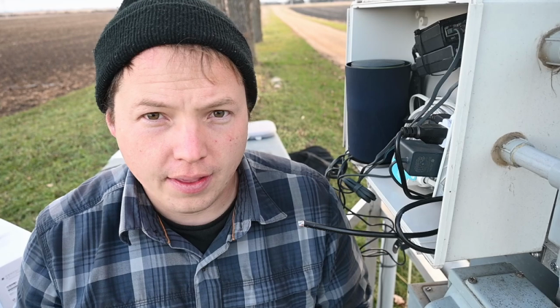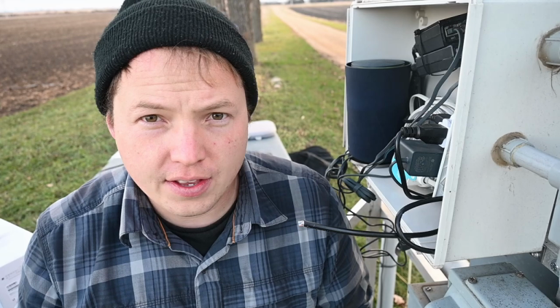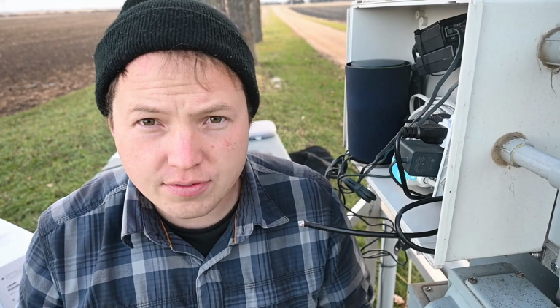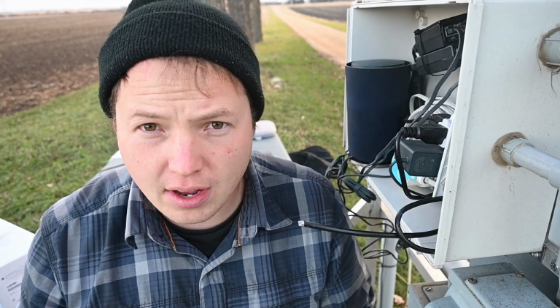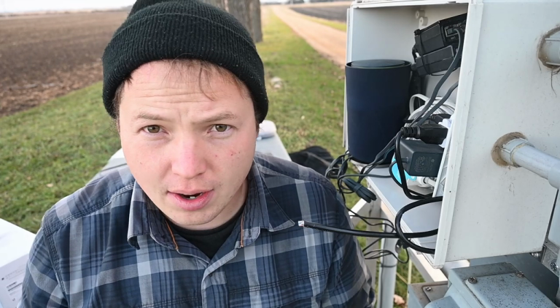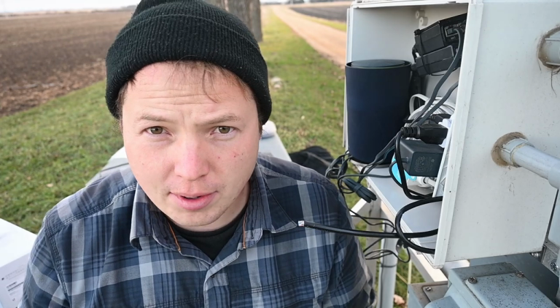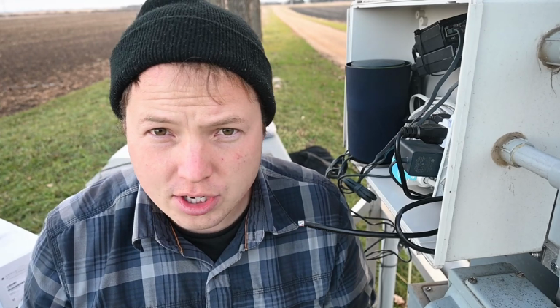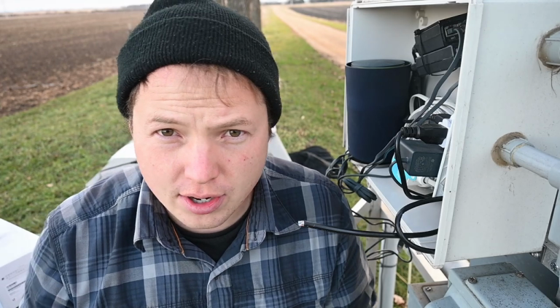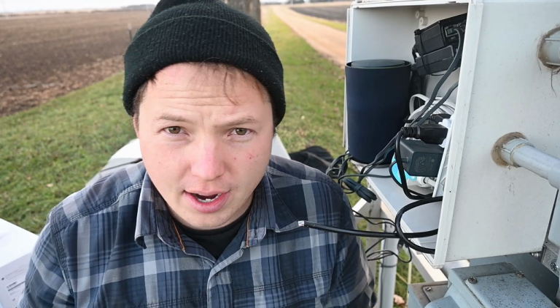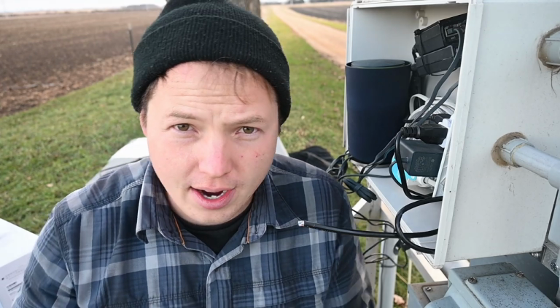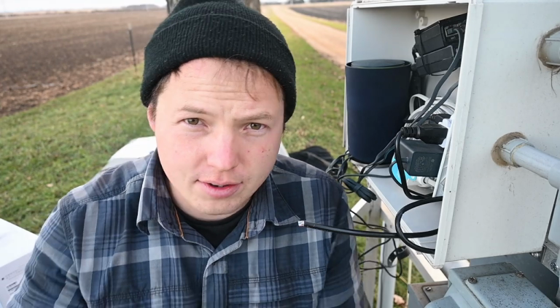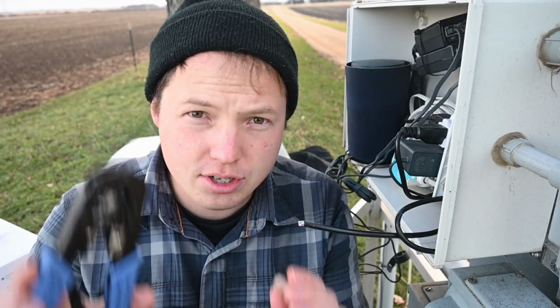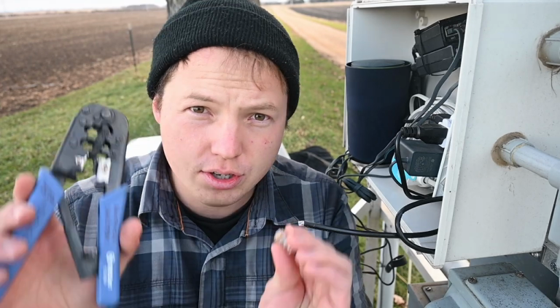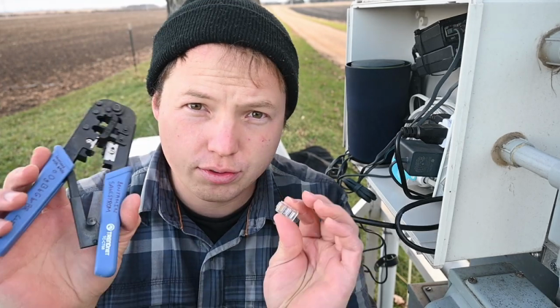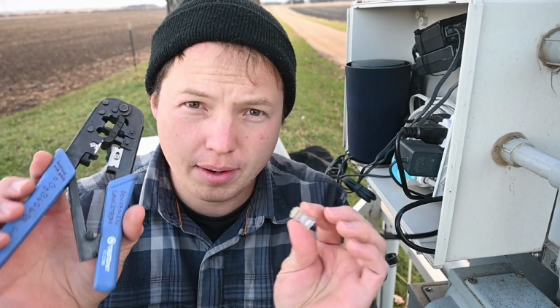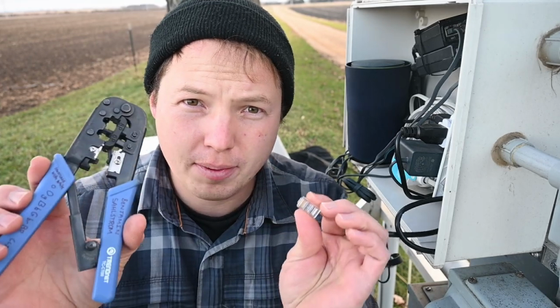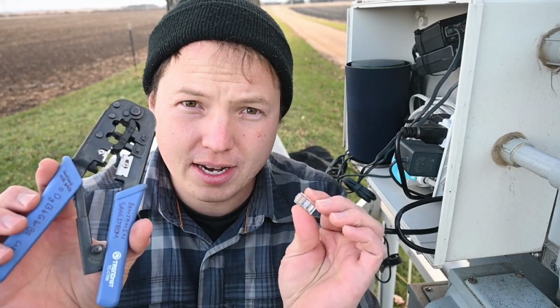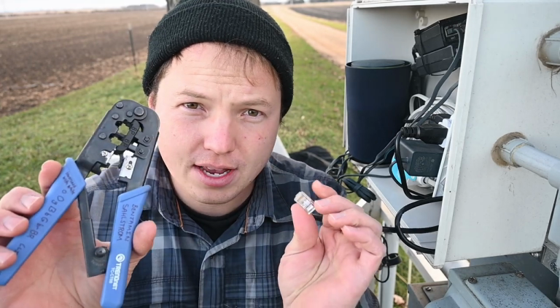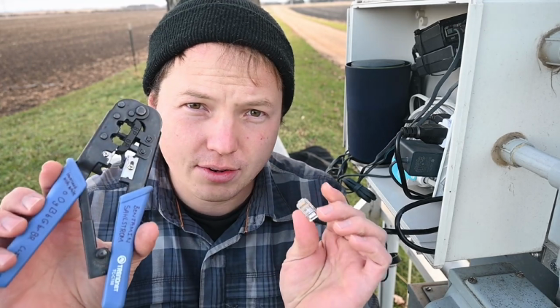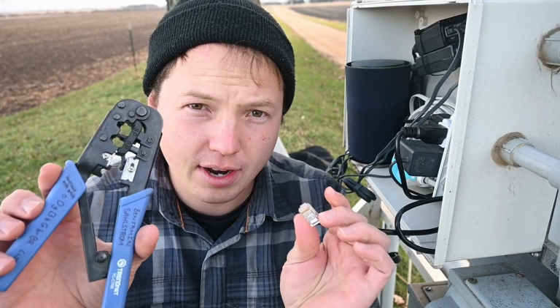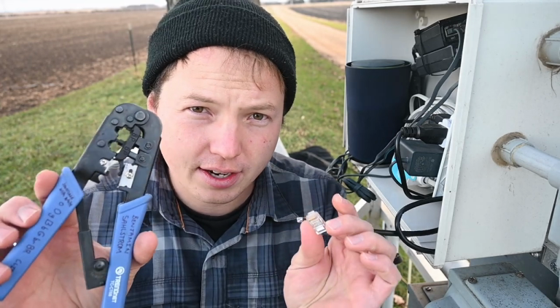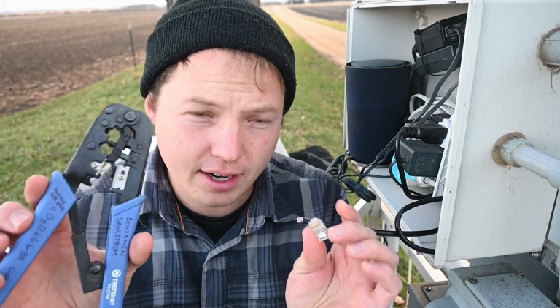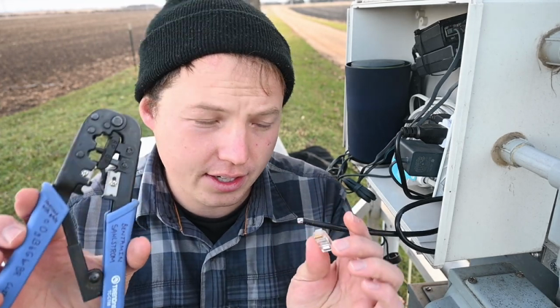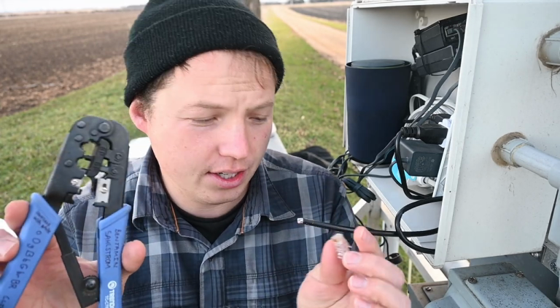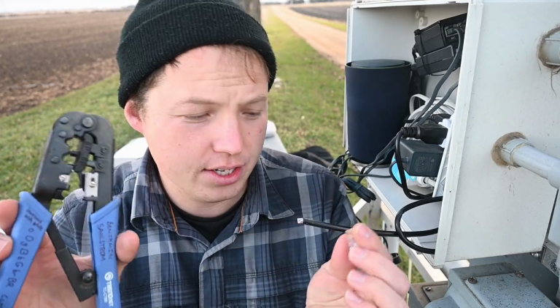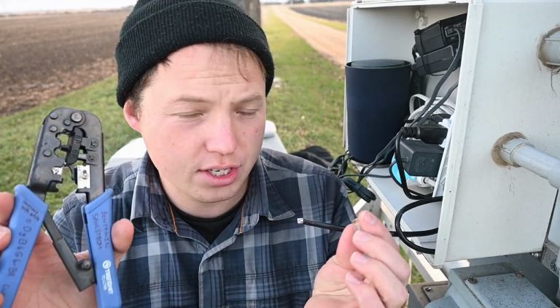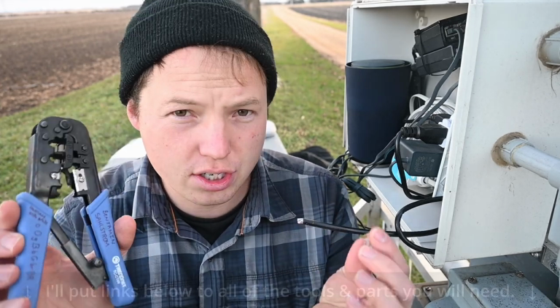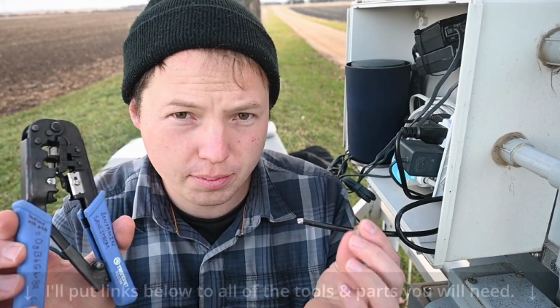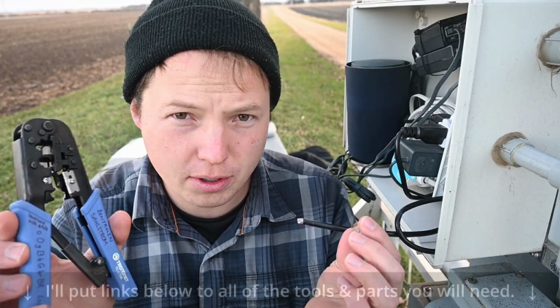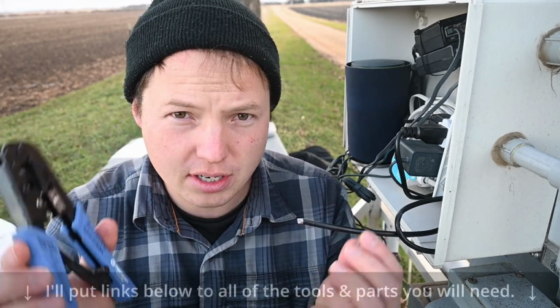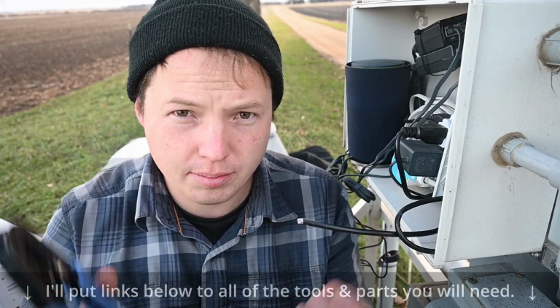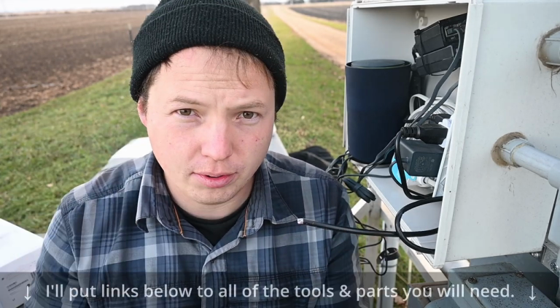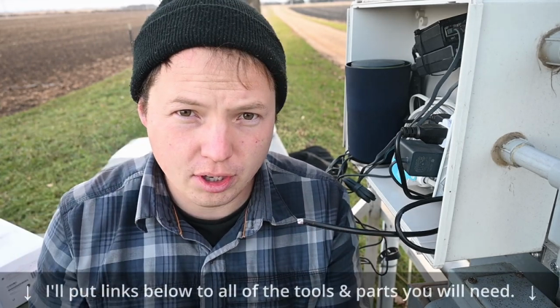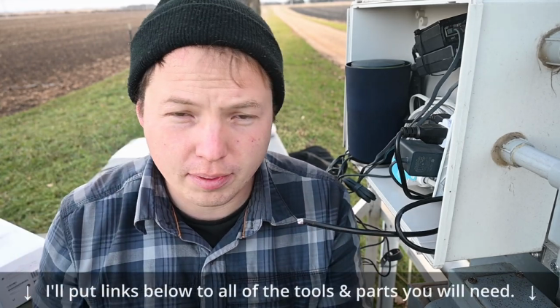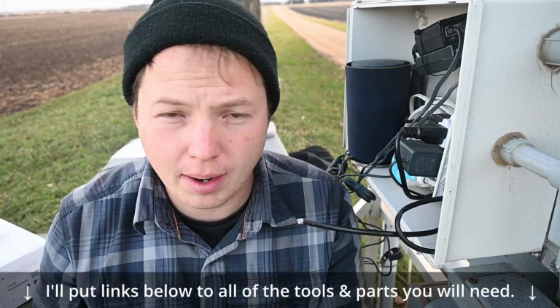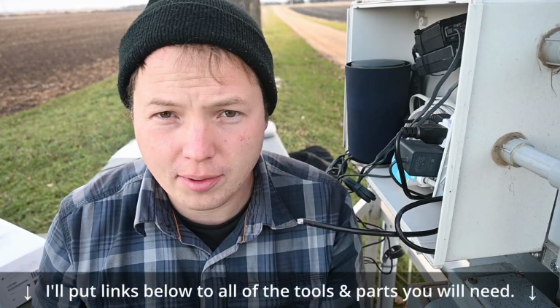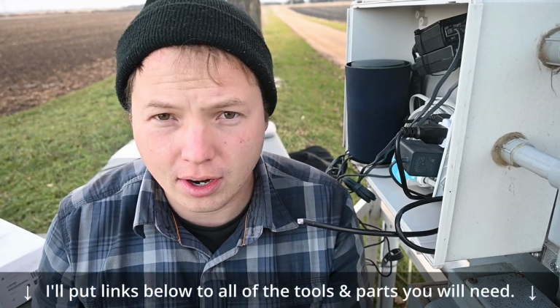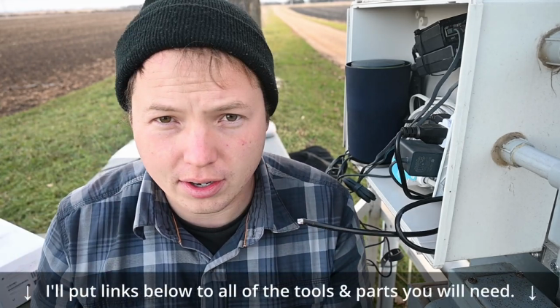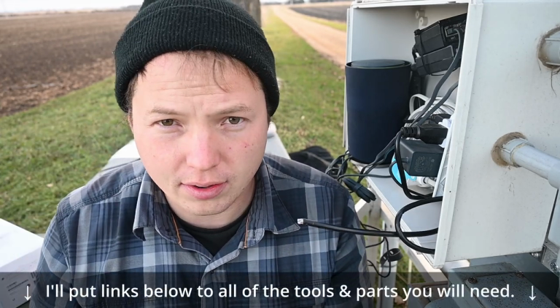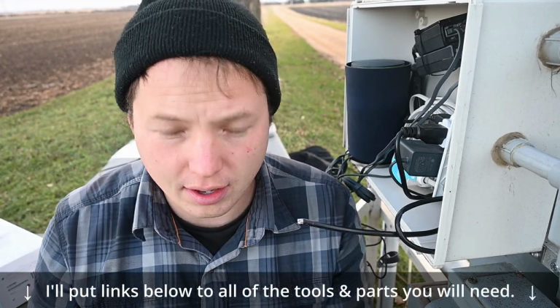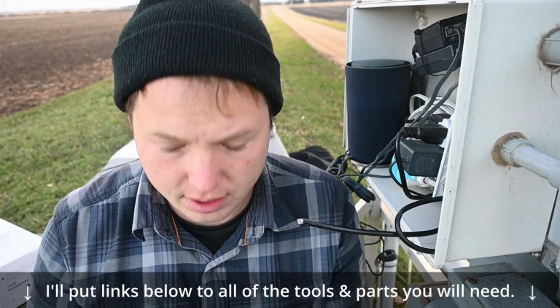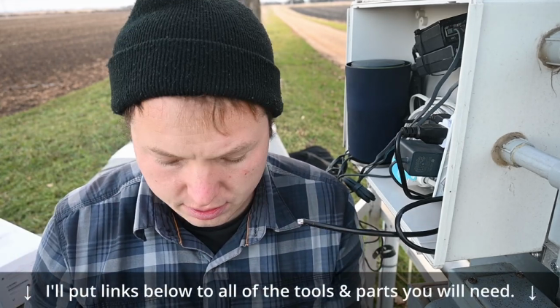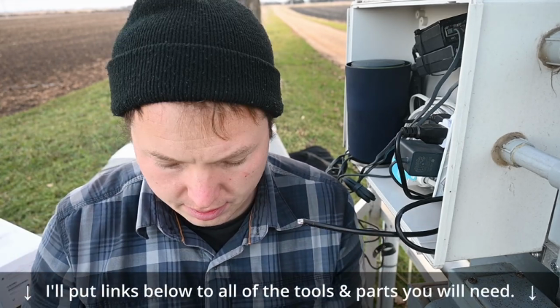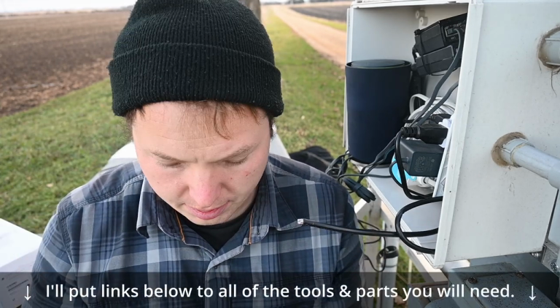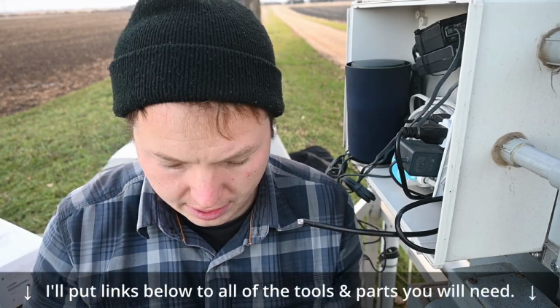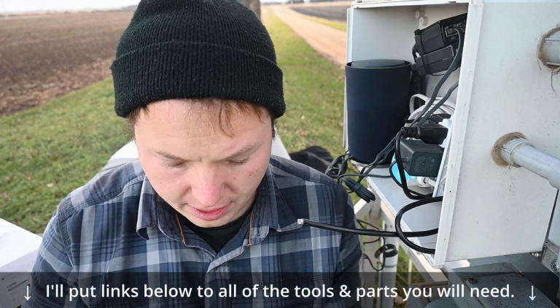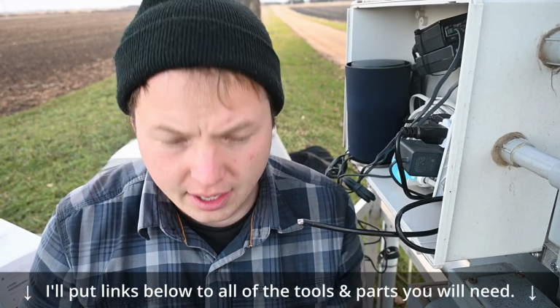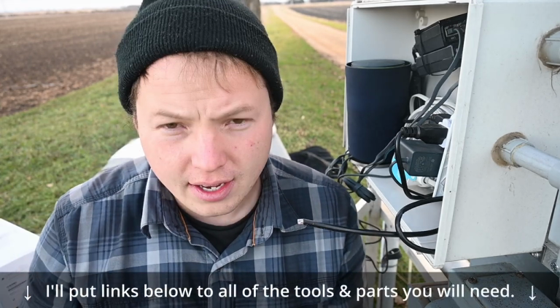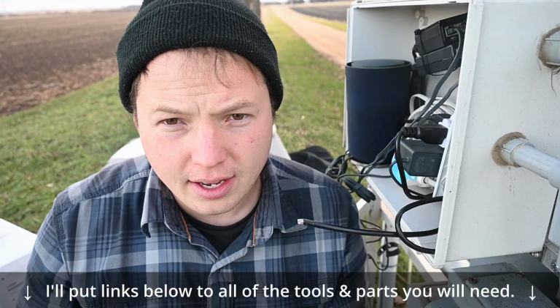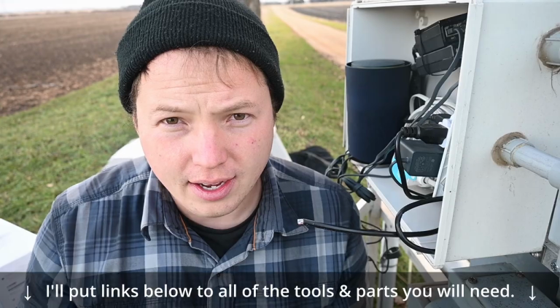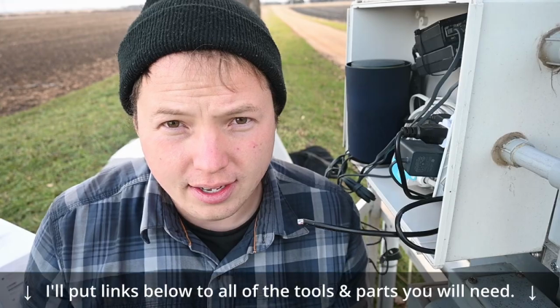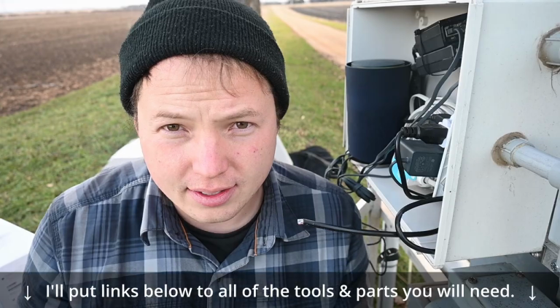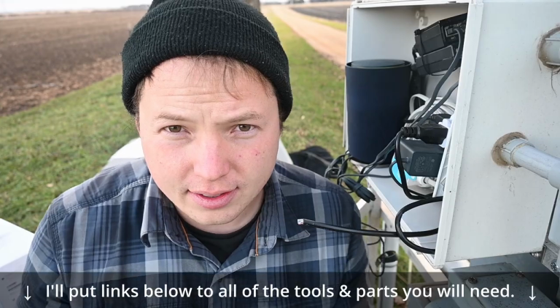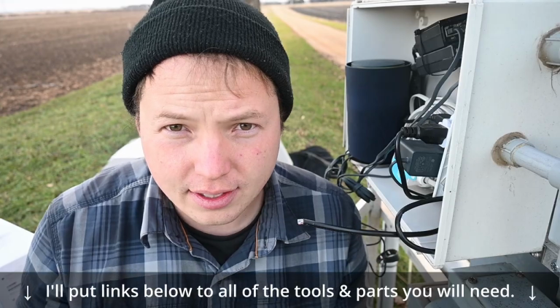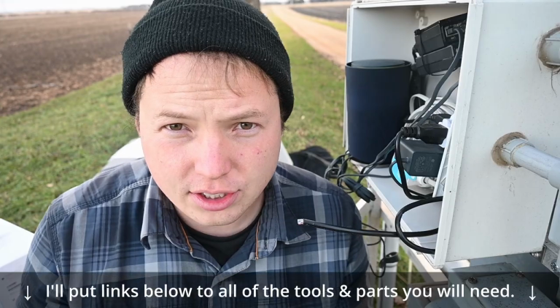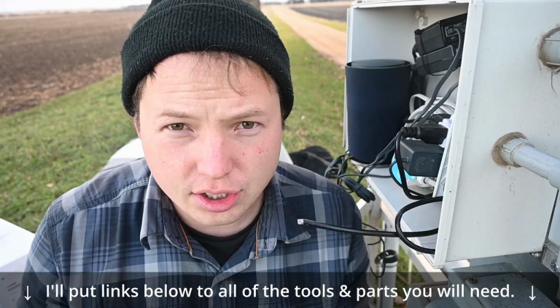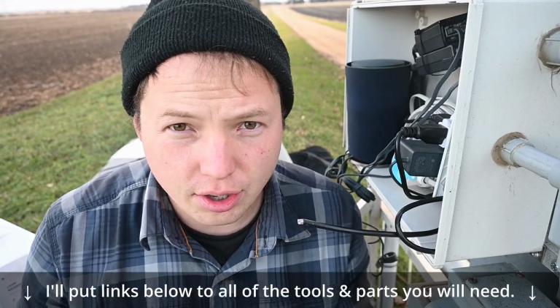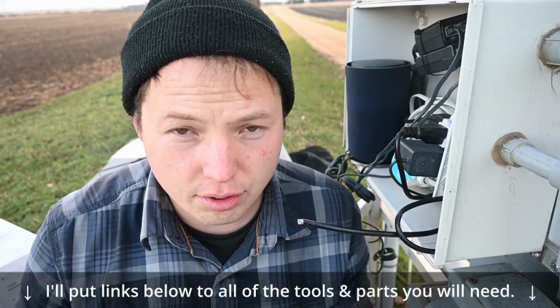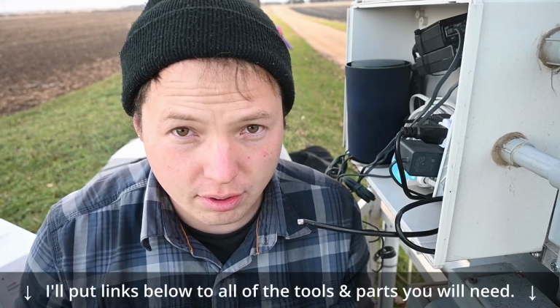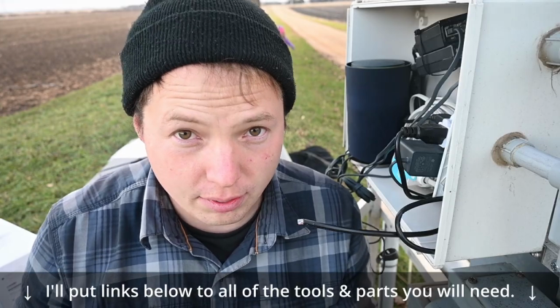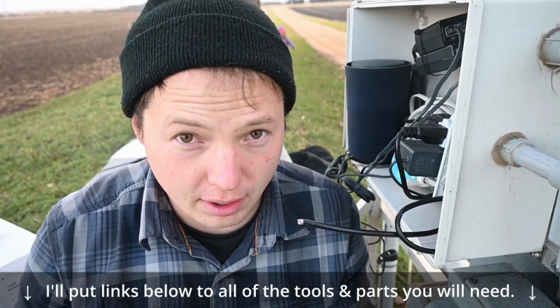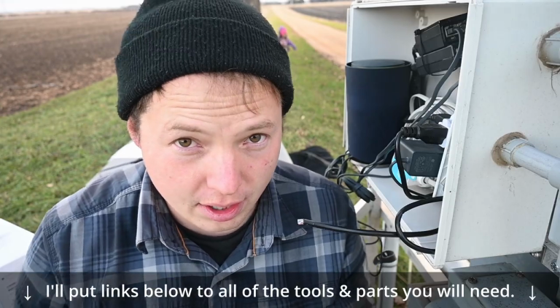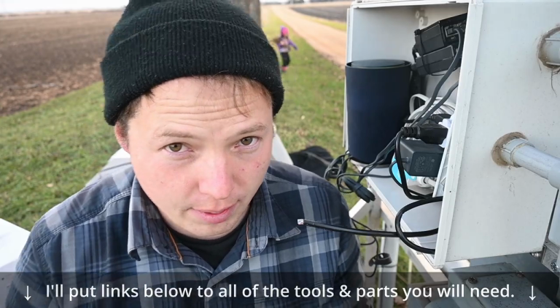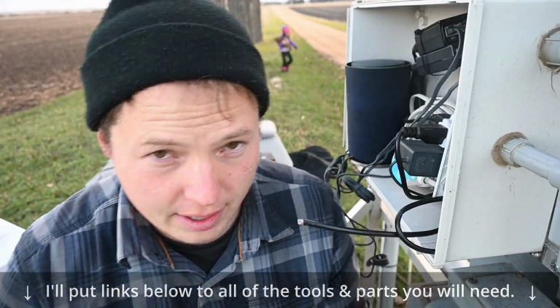In this video I'm going to show you how to crimp an ethernet connection. This is super simple — you probably already know how to do it, but let's just go through it really quick.